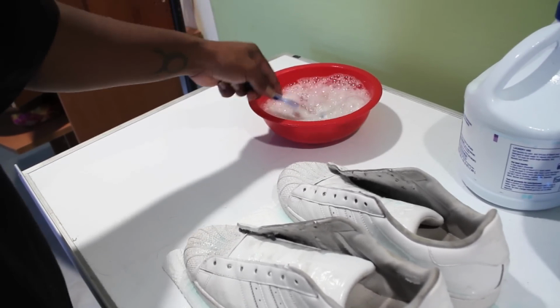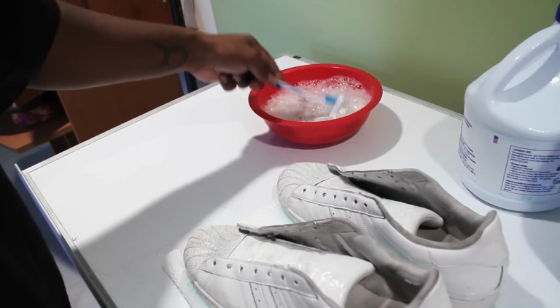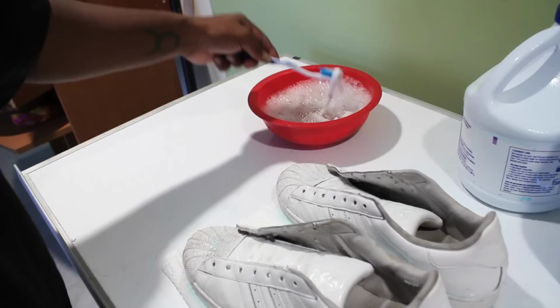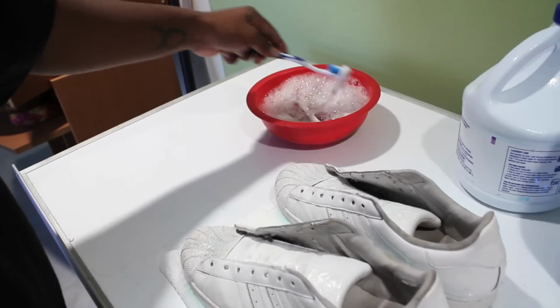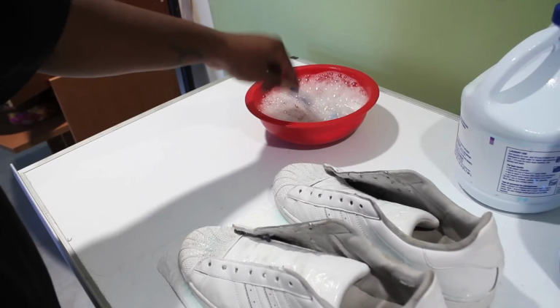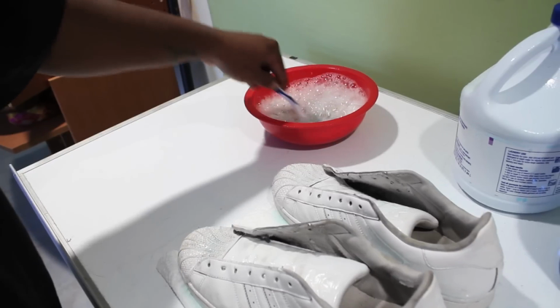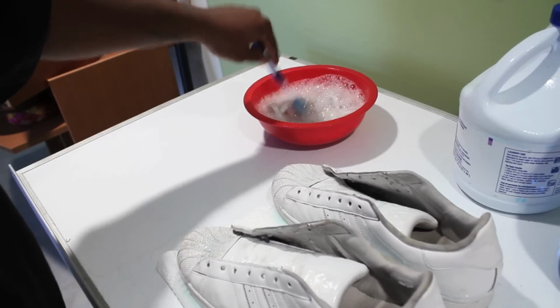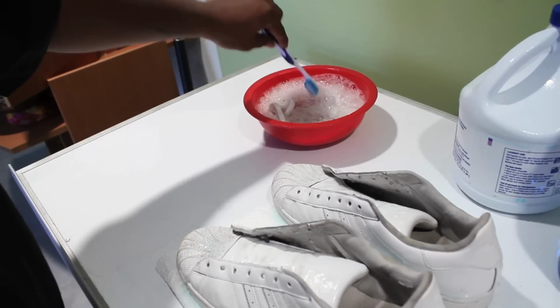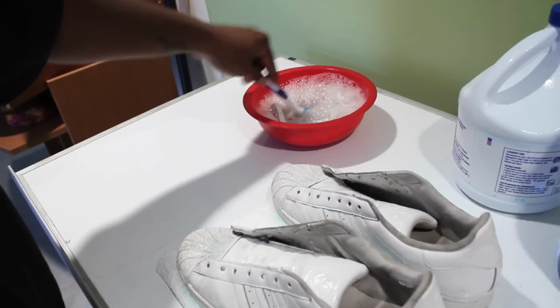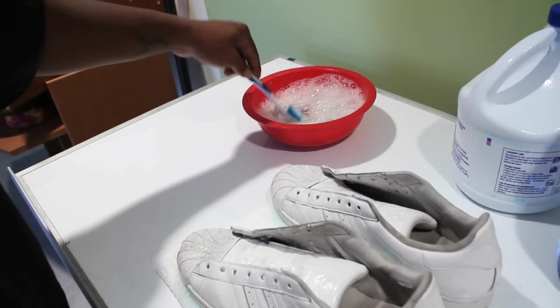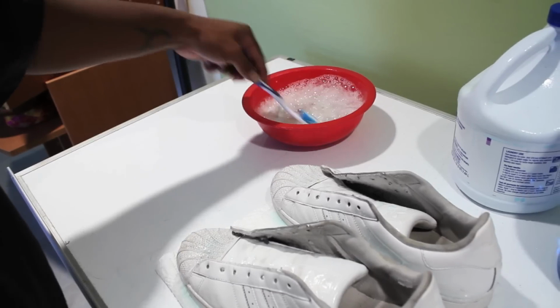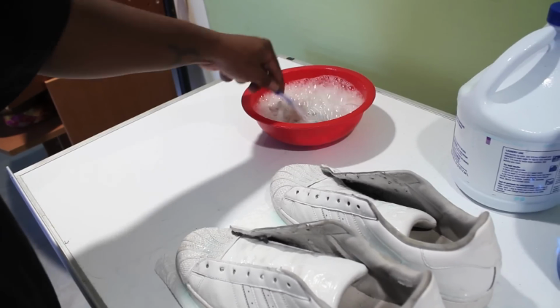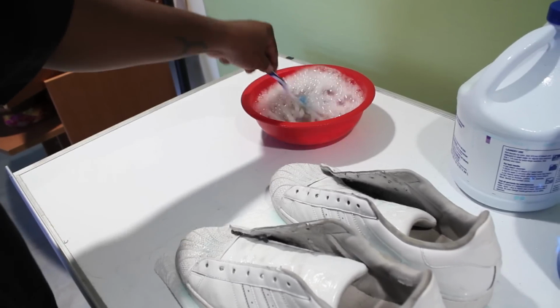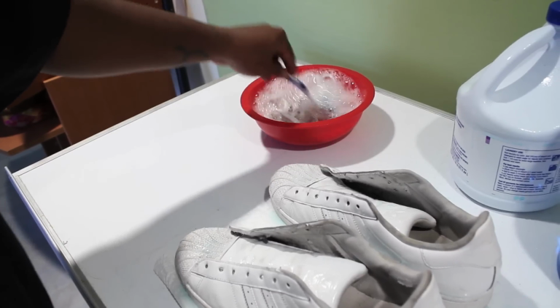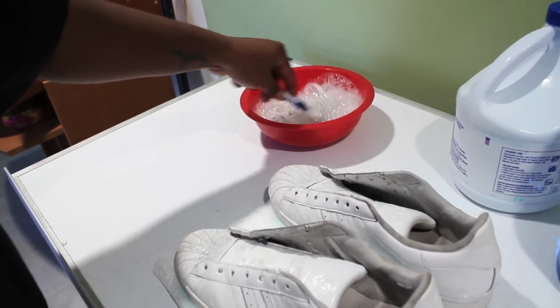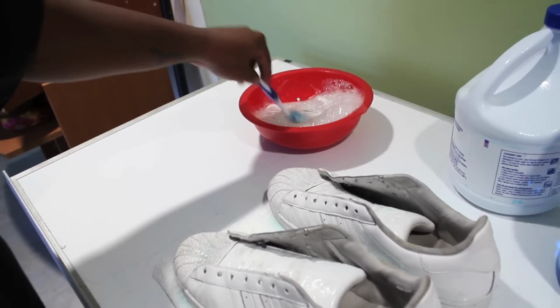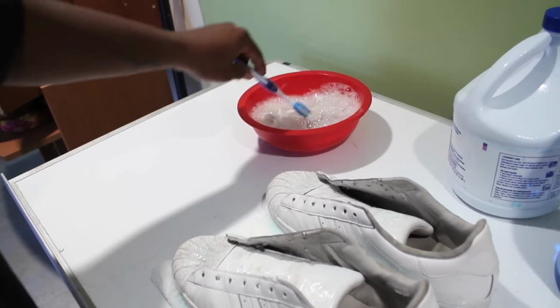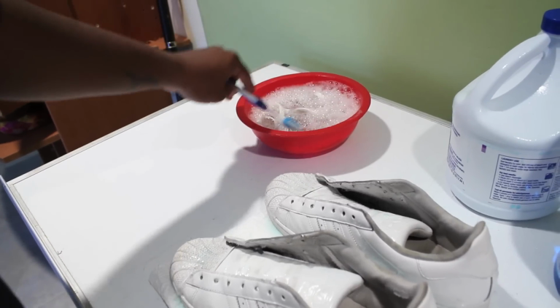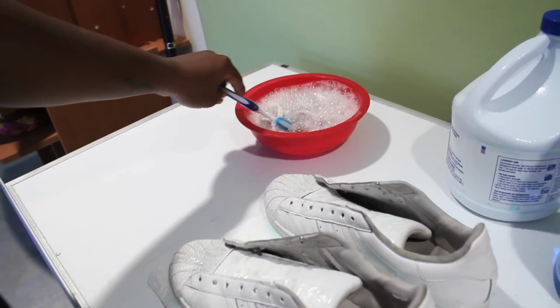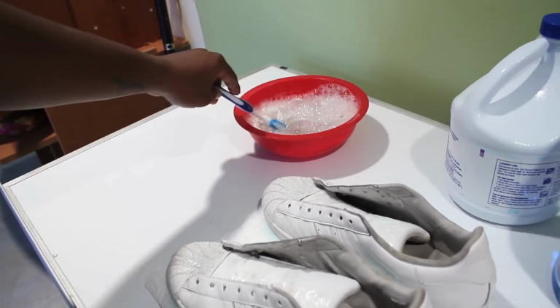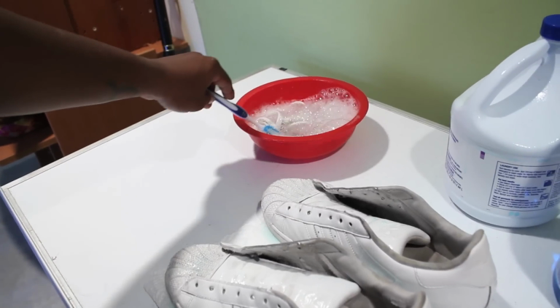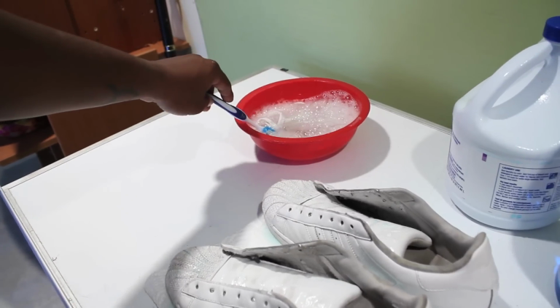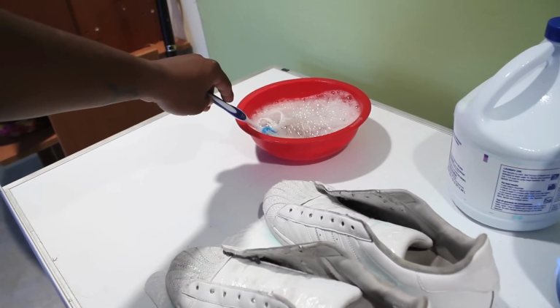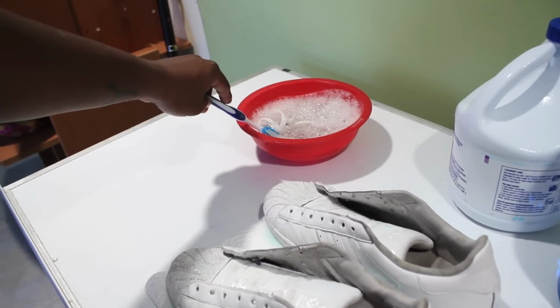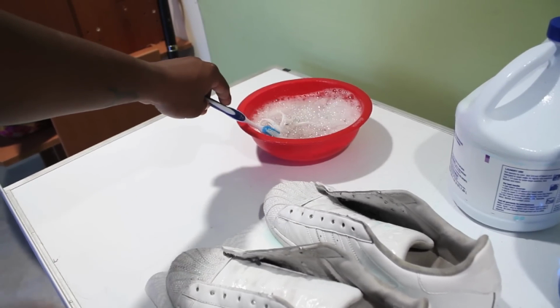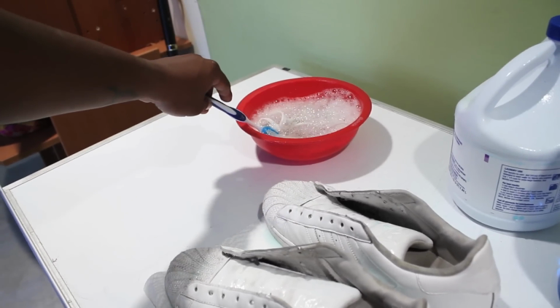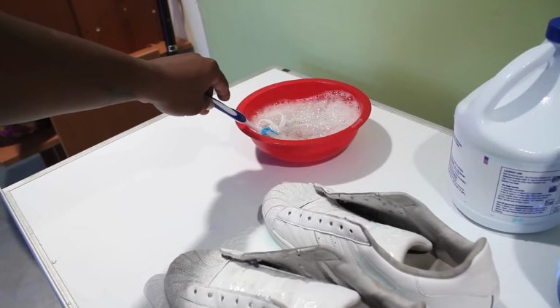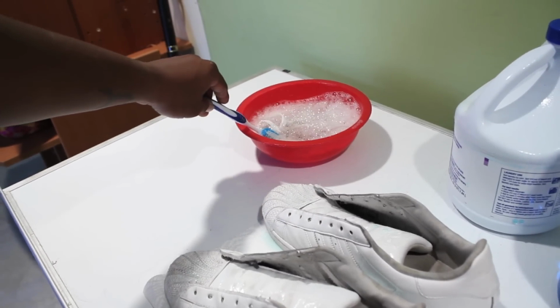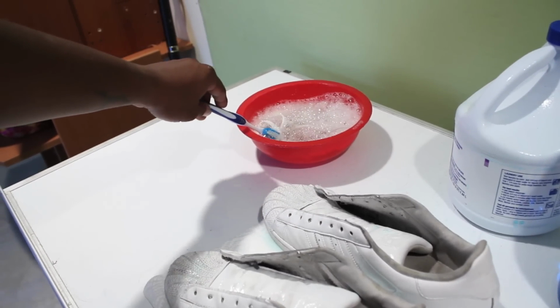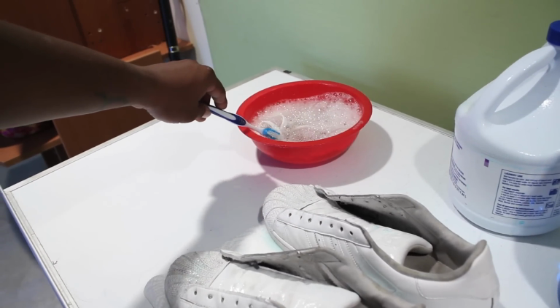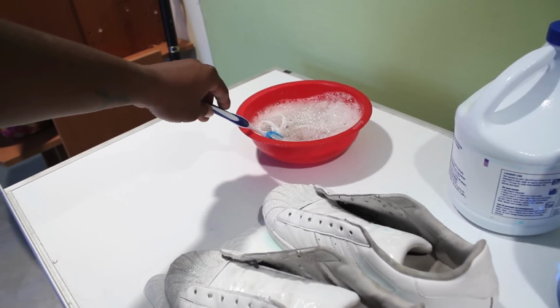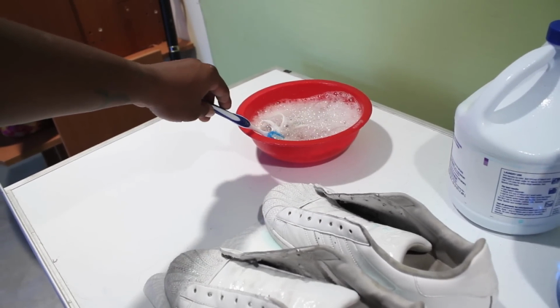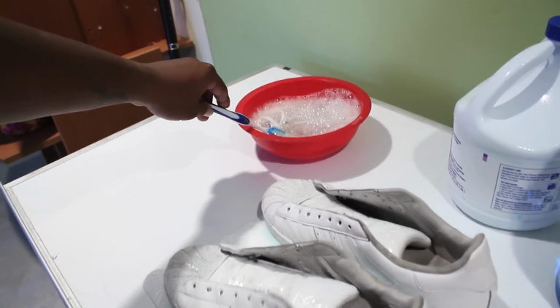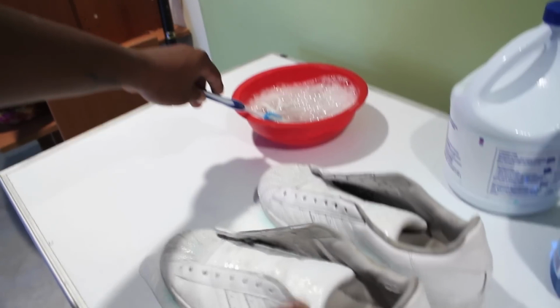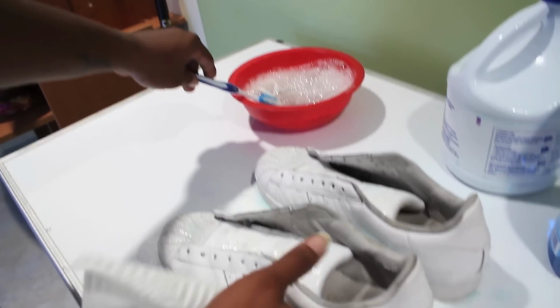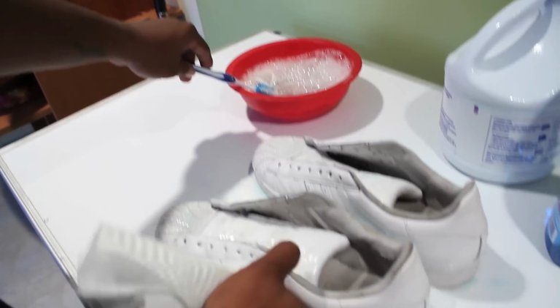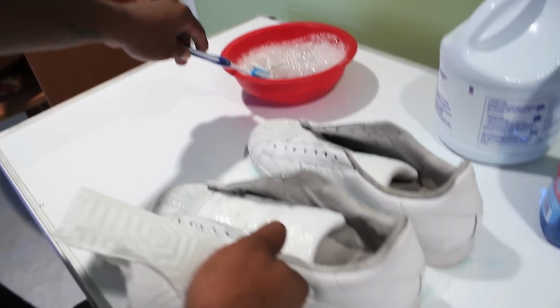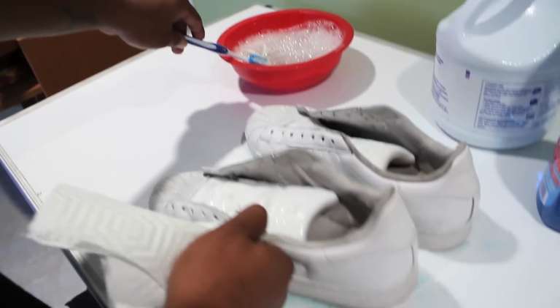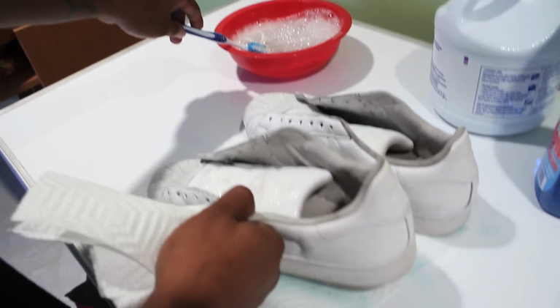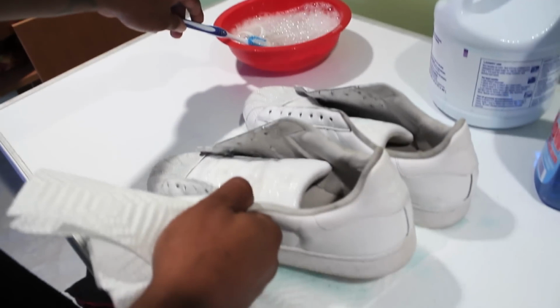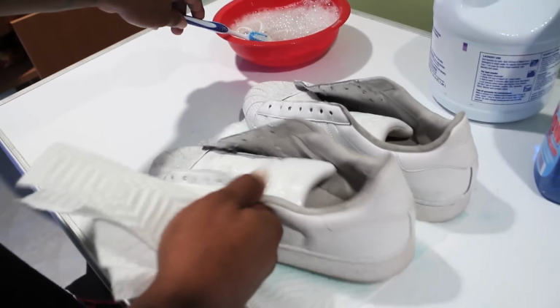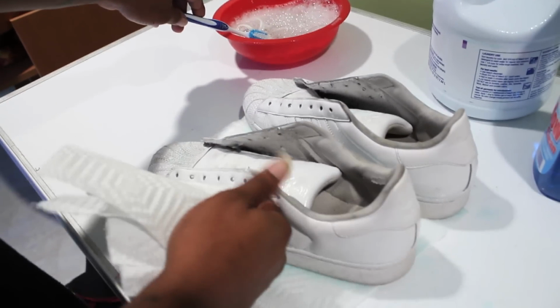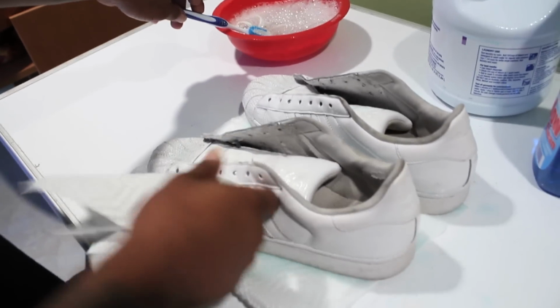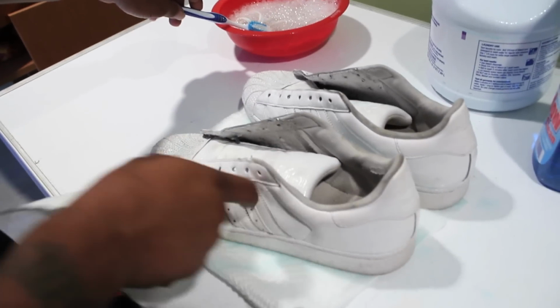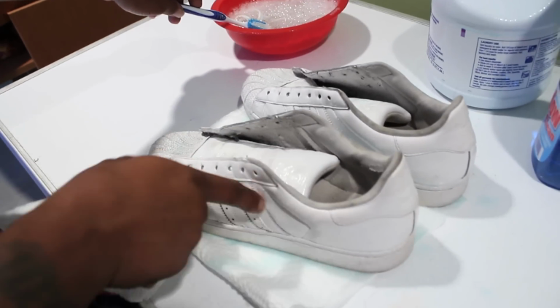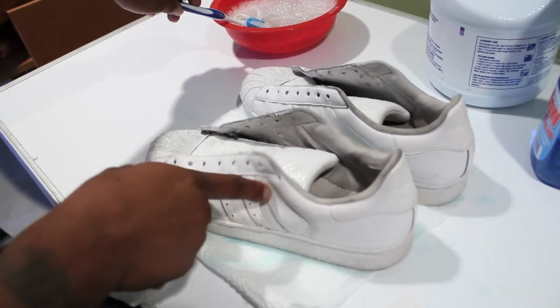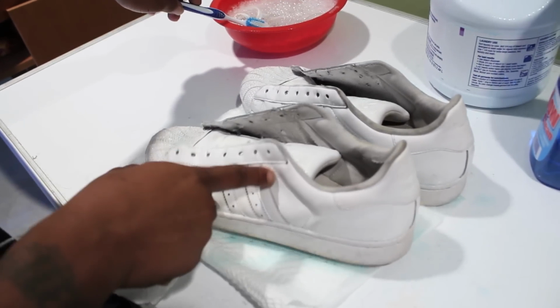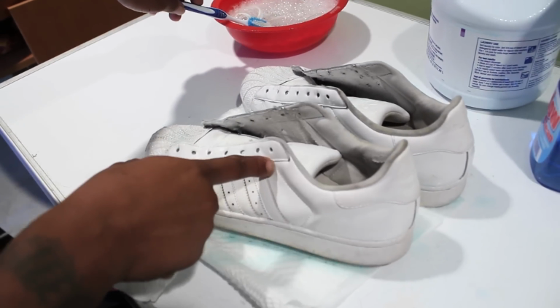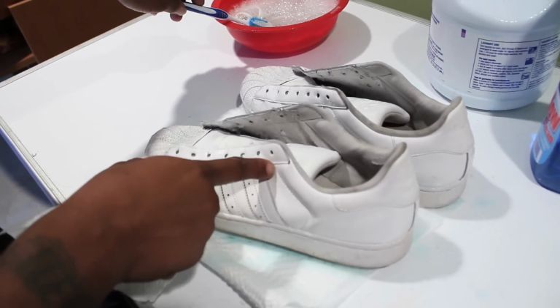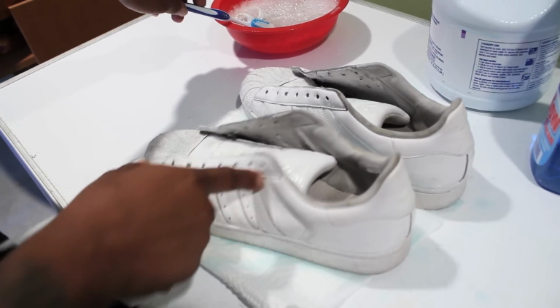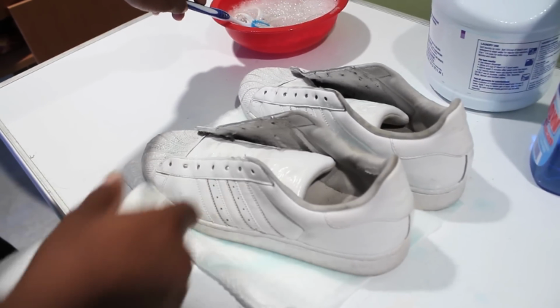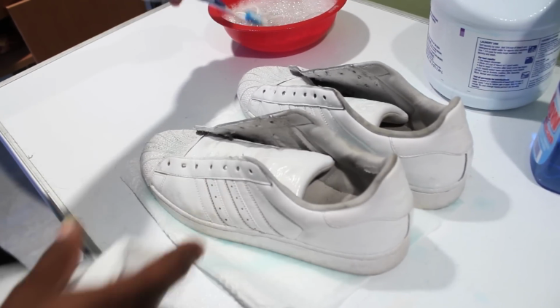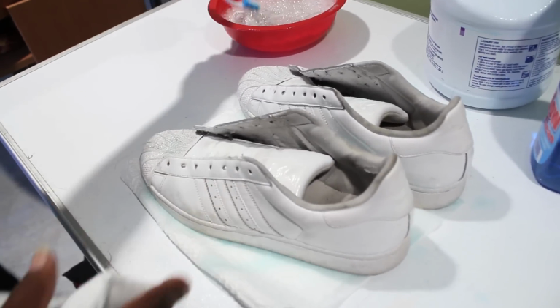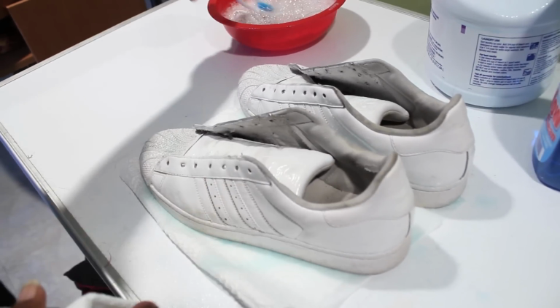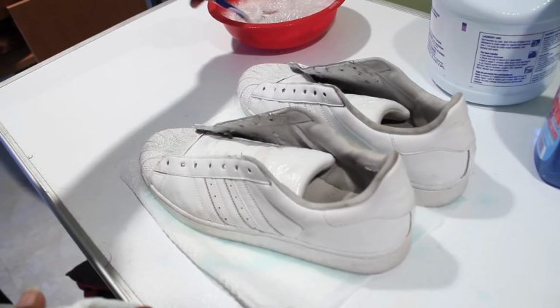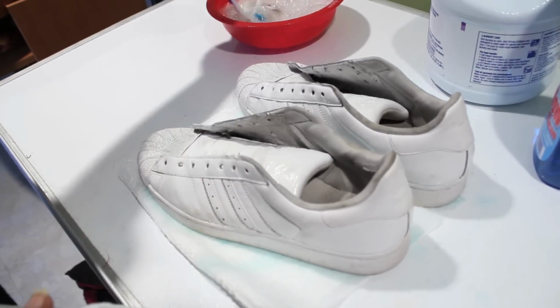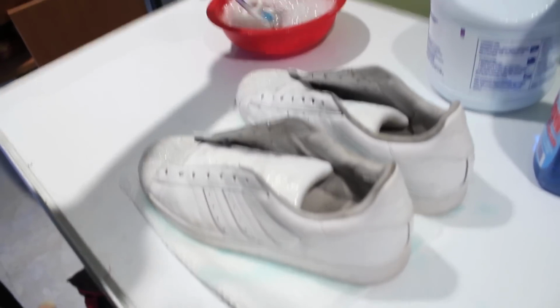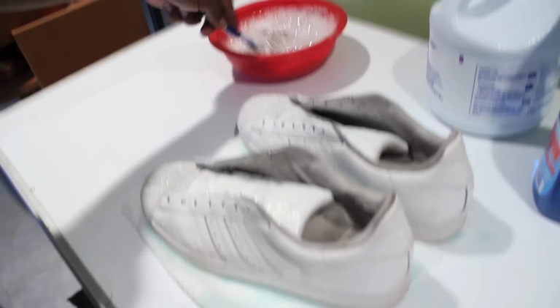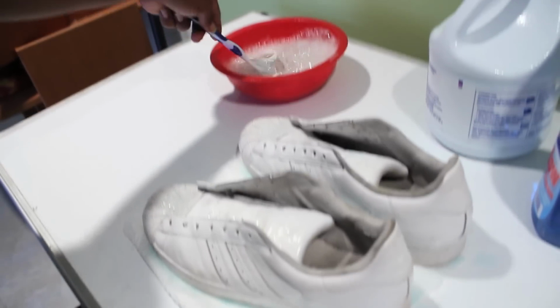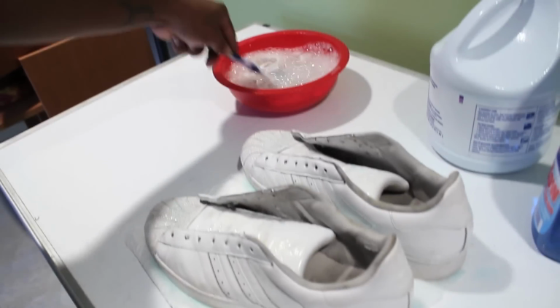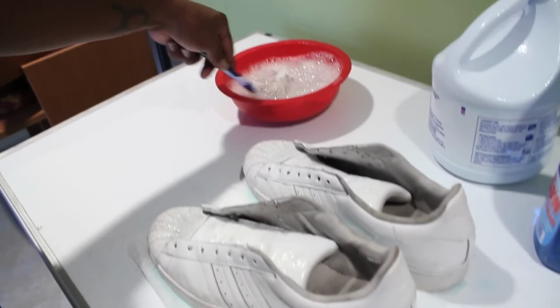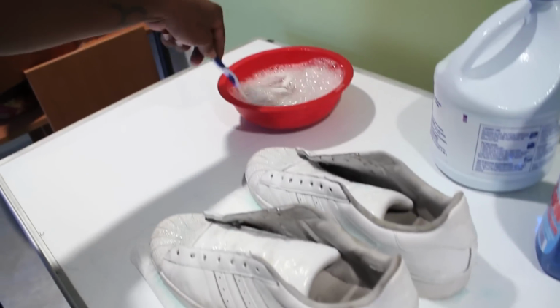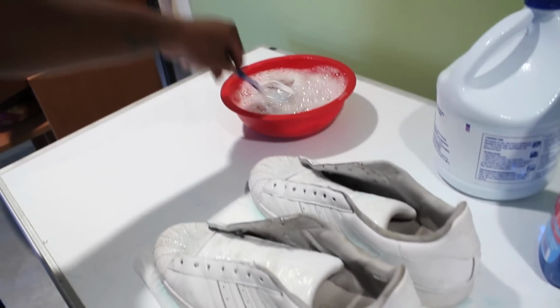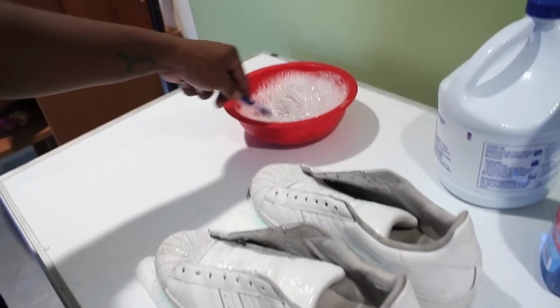Look at these little raggedy kicks — dusty all inside and everything. Just want to be looking brand new.